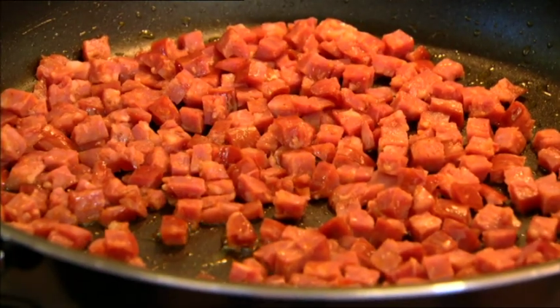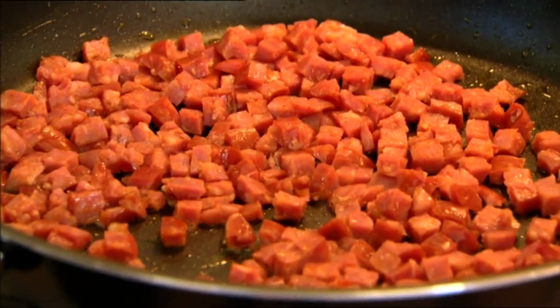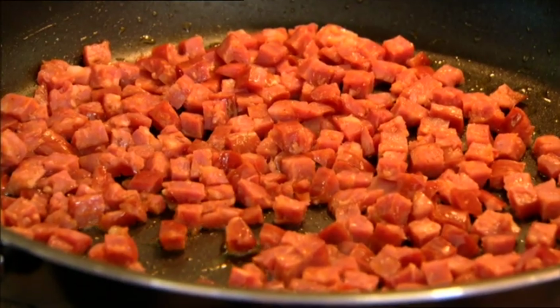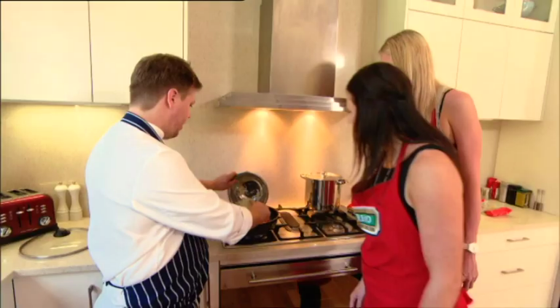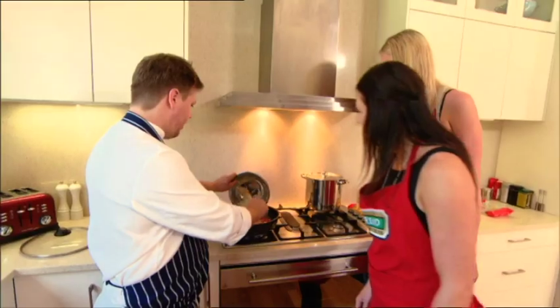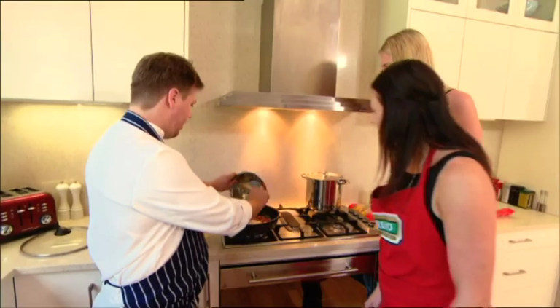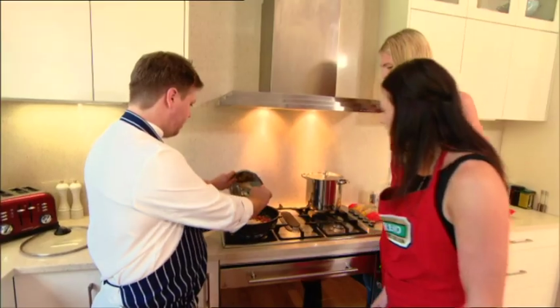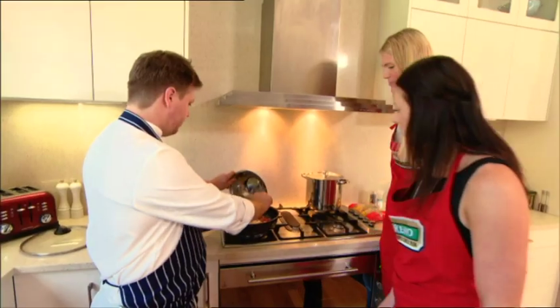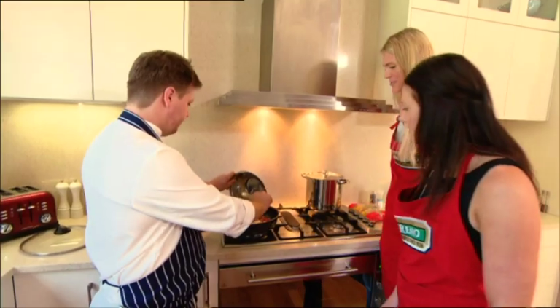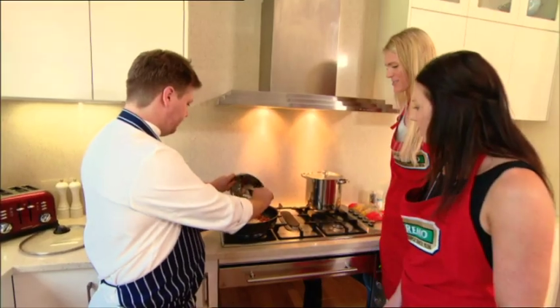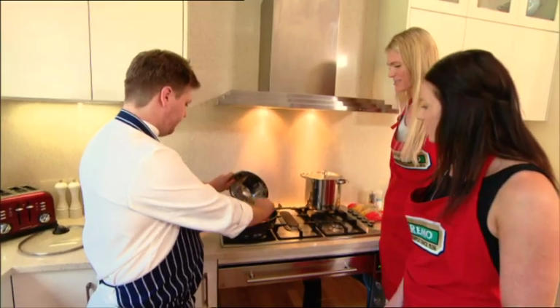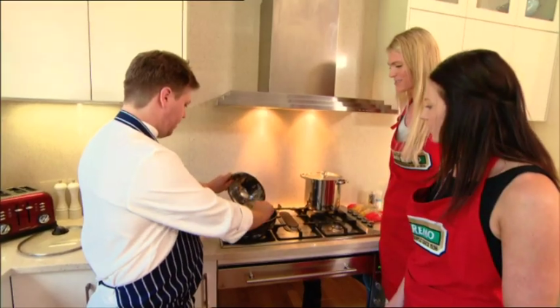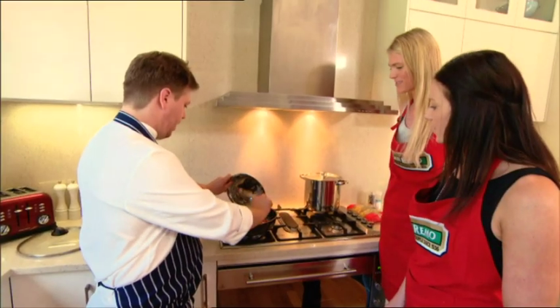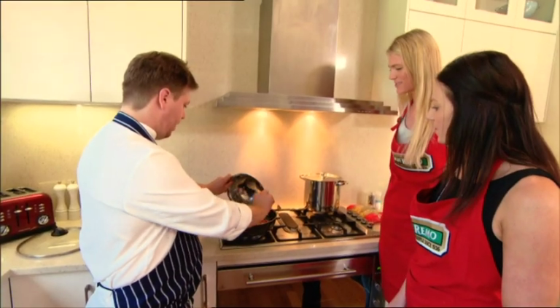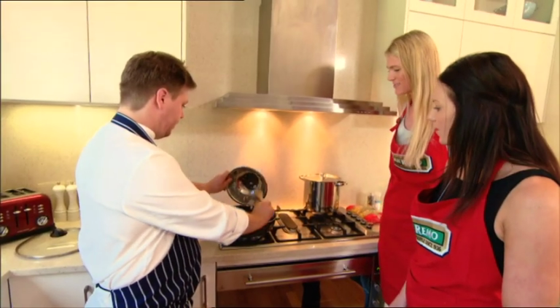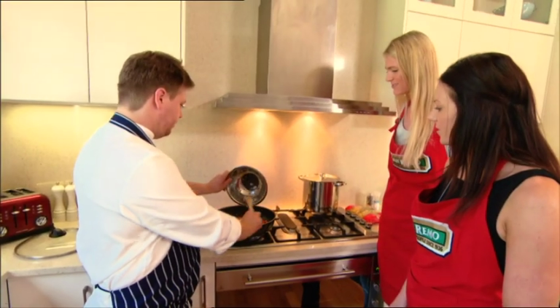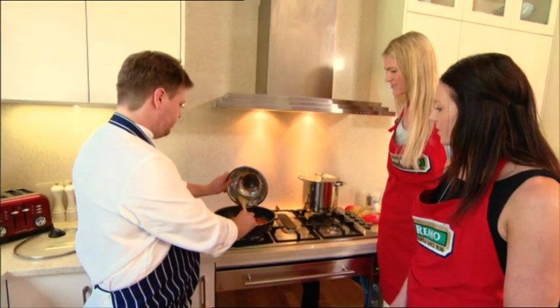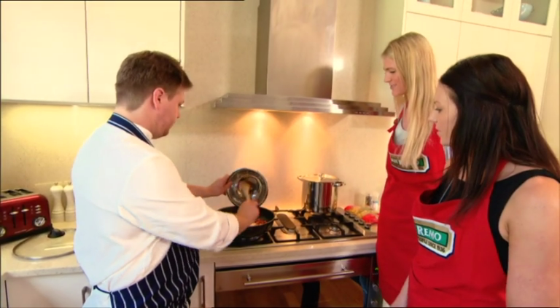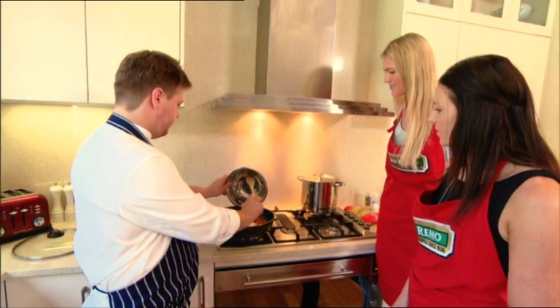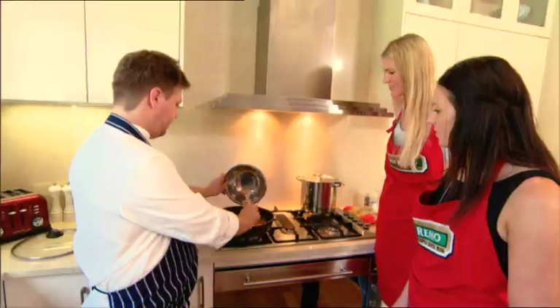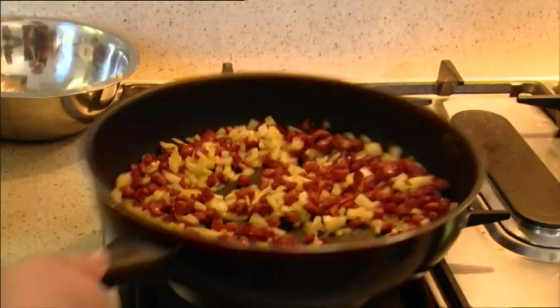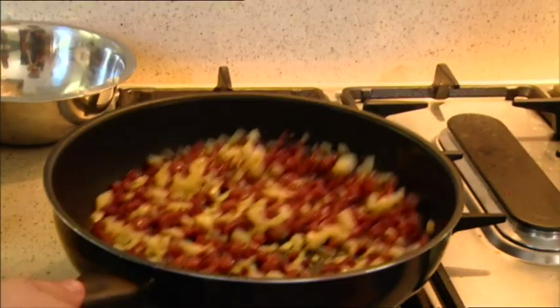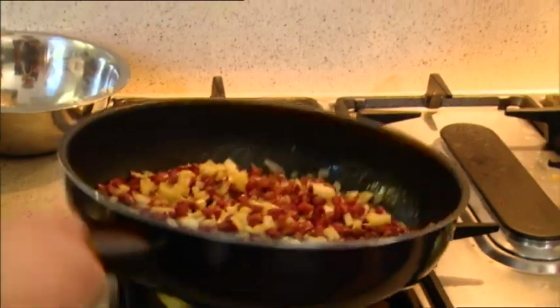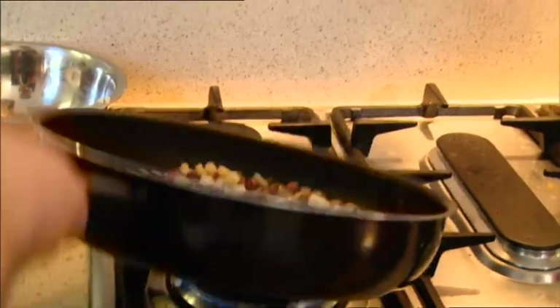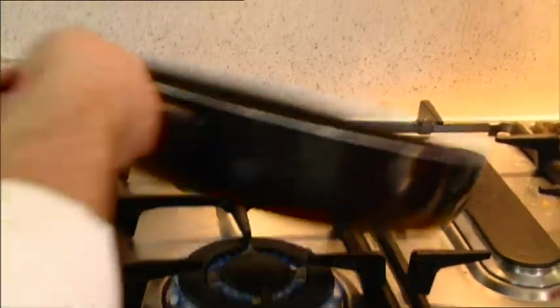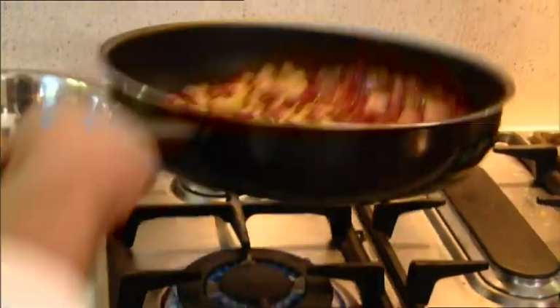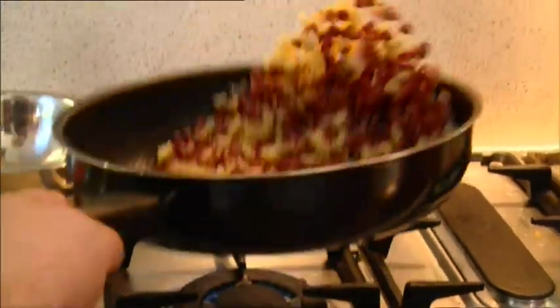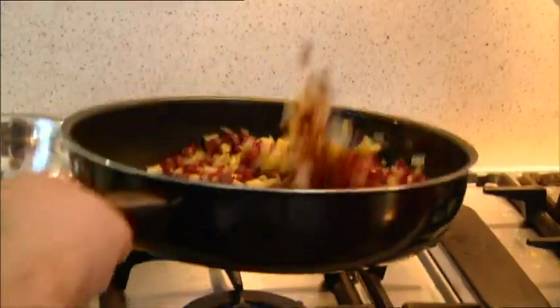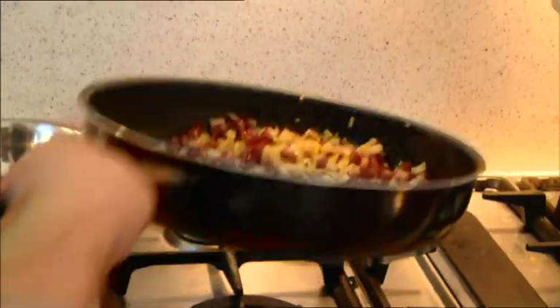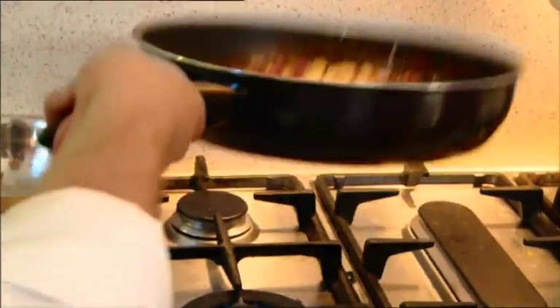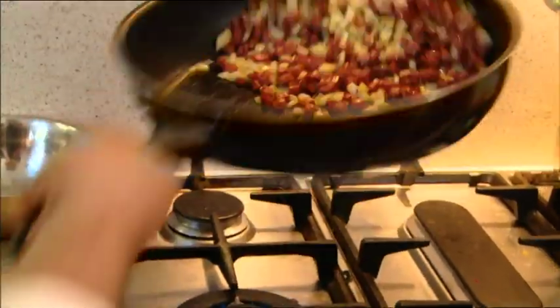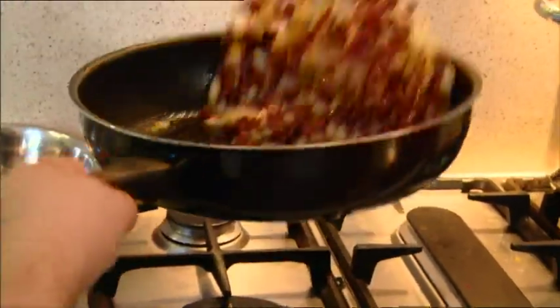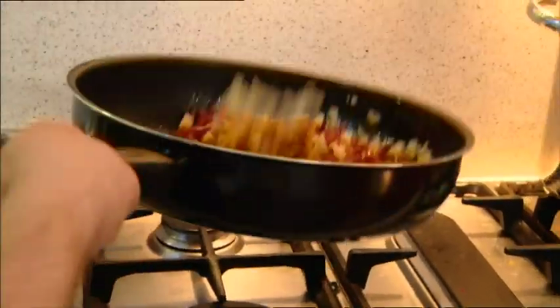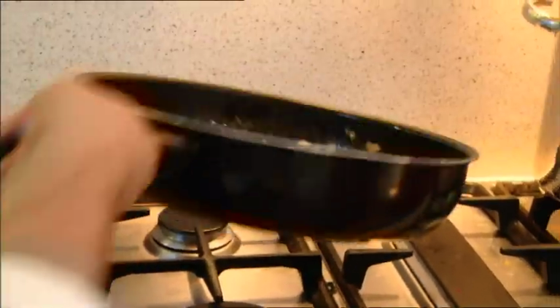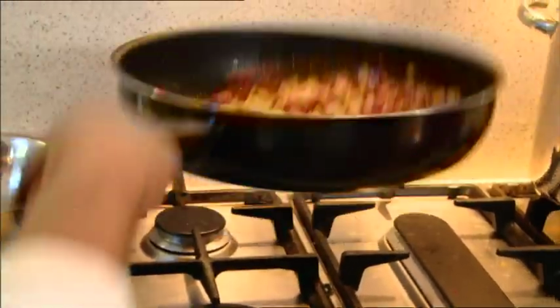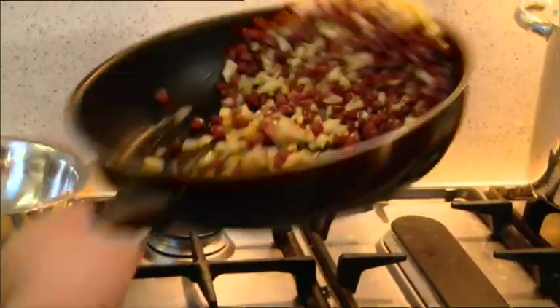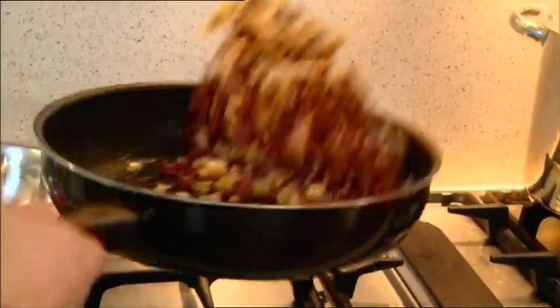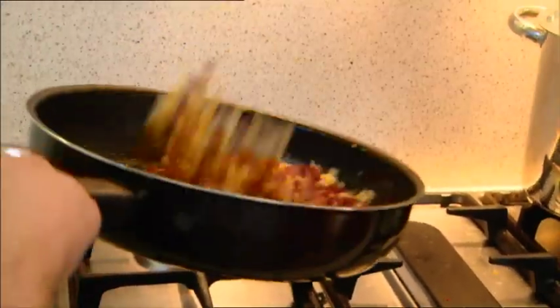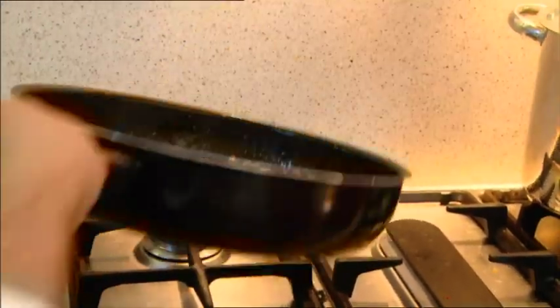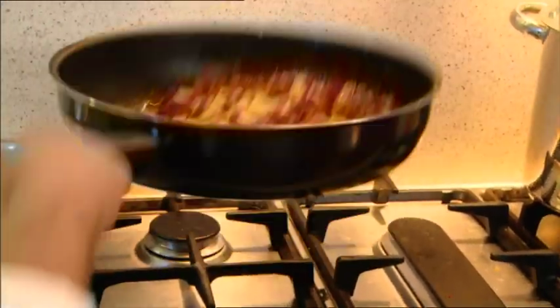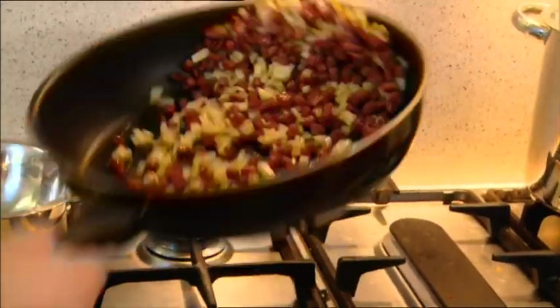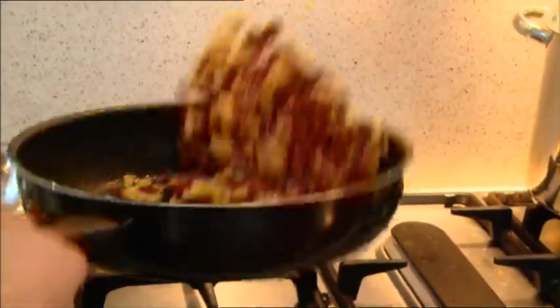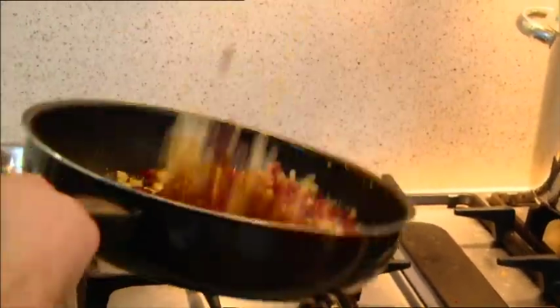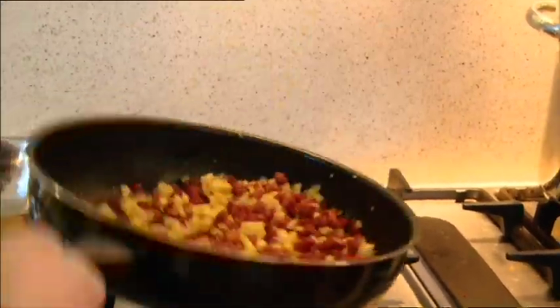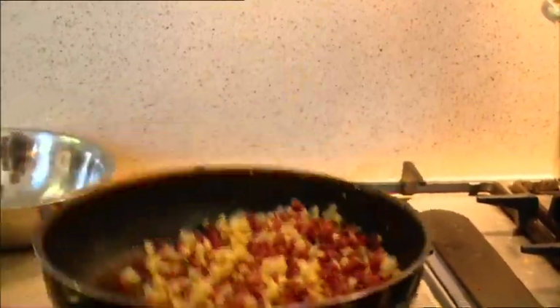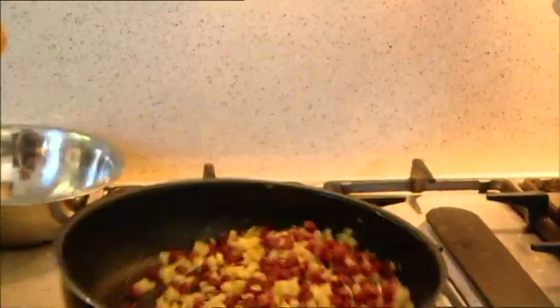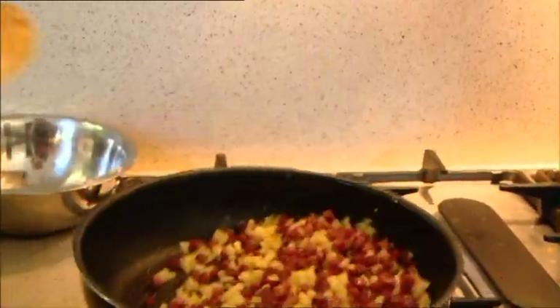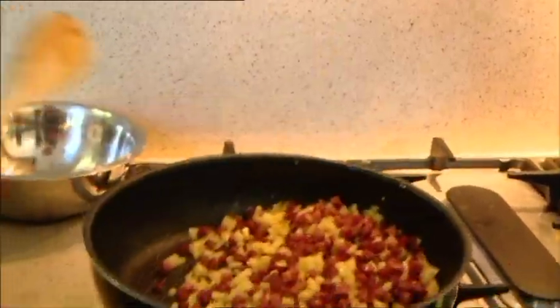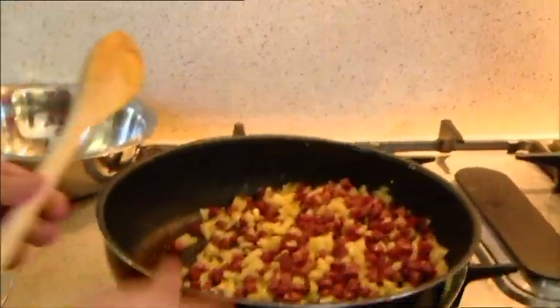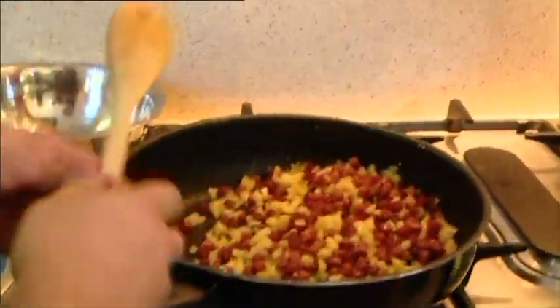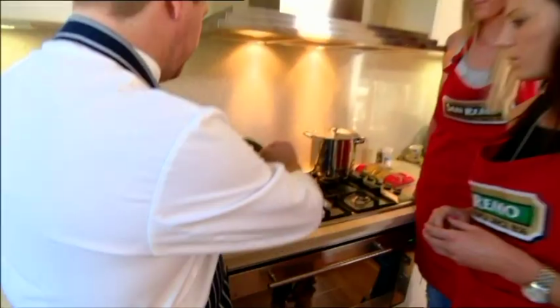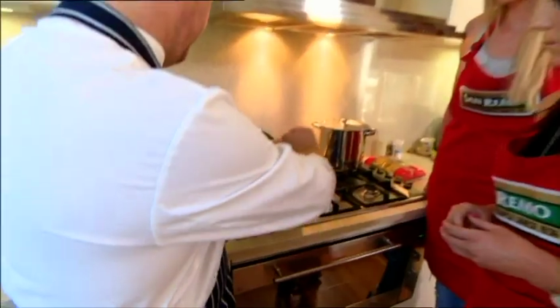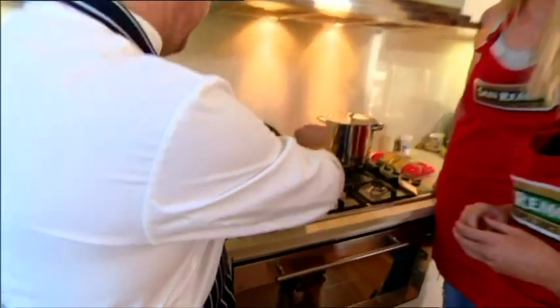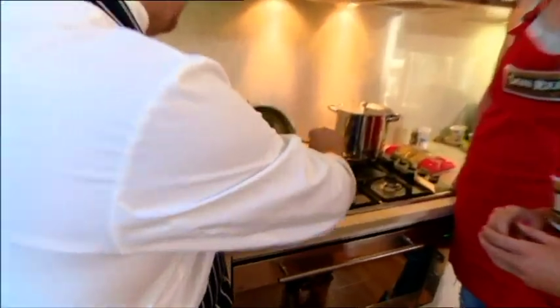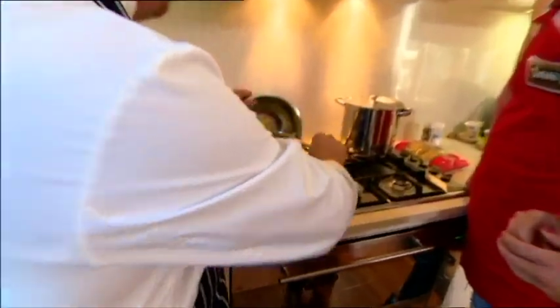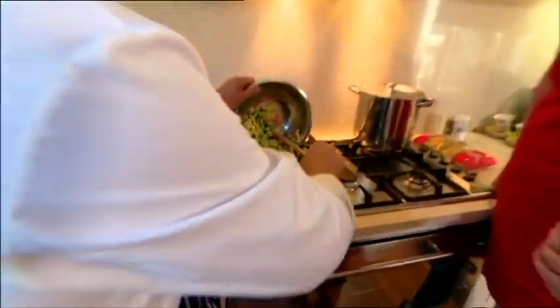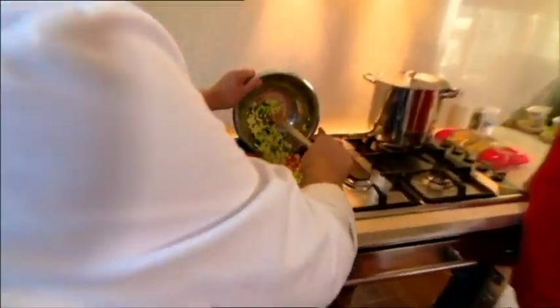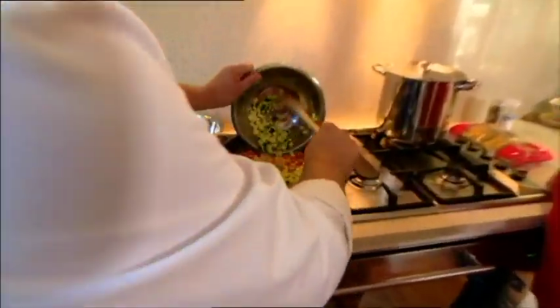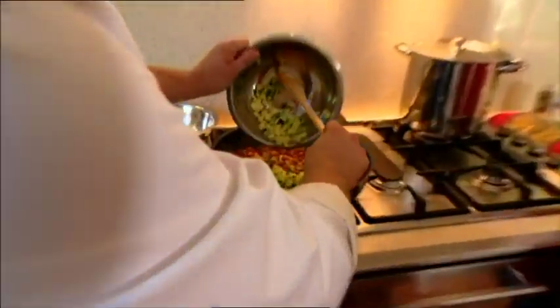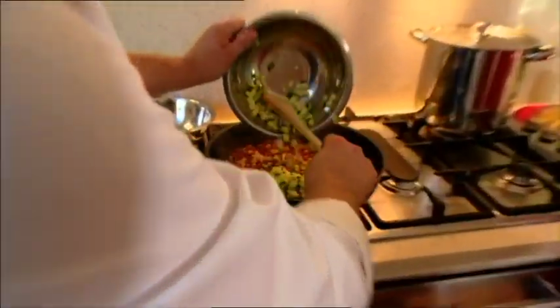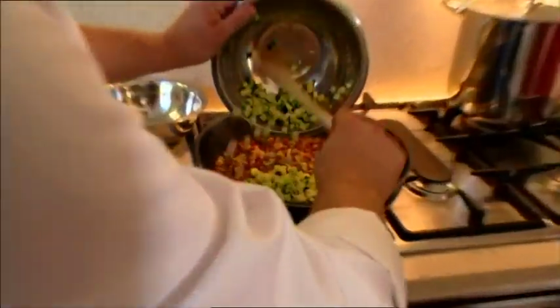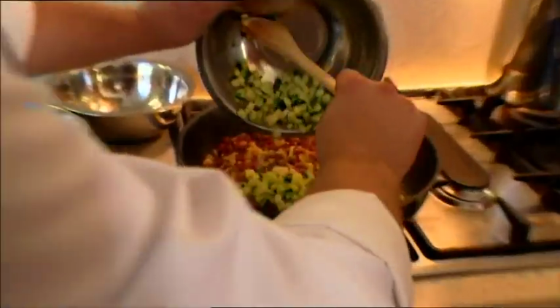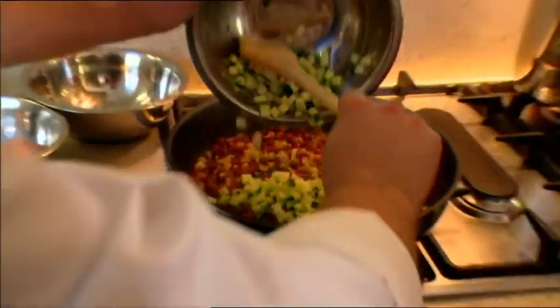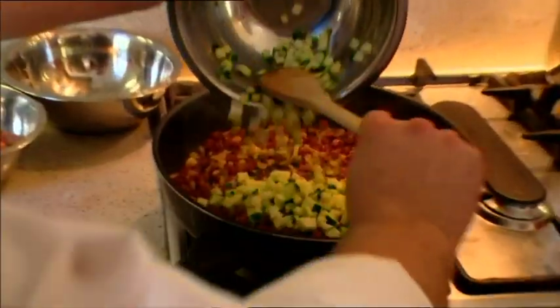So we'll add our onions. The onions just started to soften a little bit, so we're going to add our zucchini.